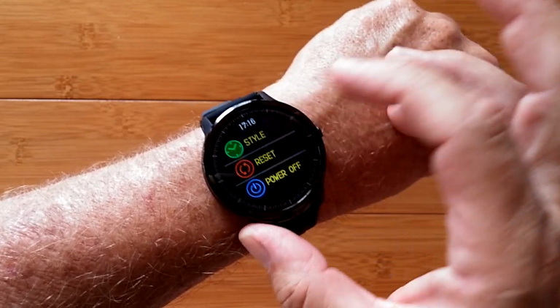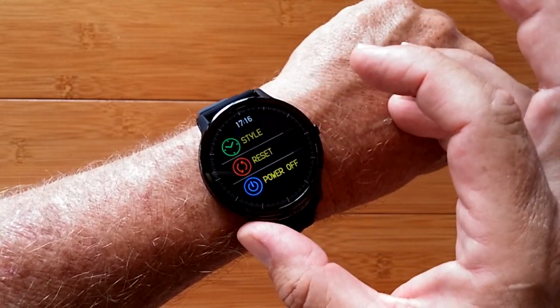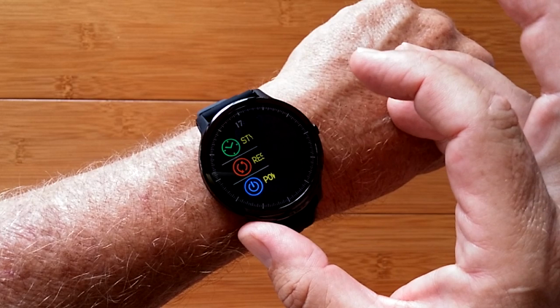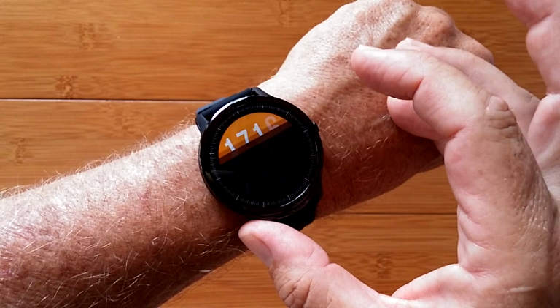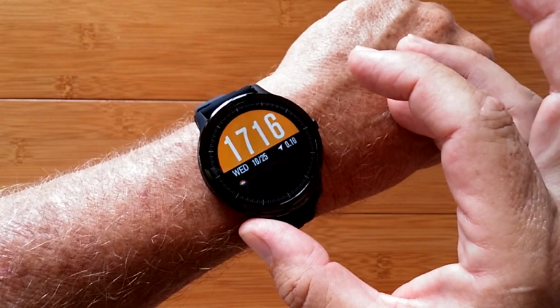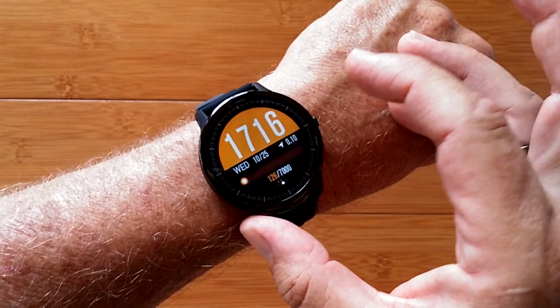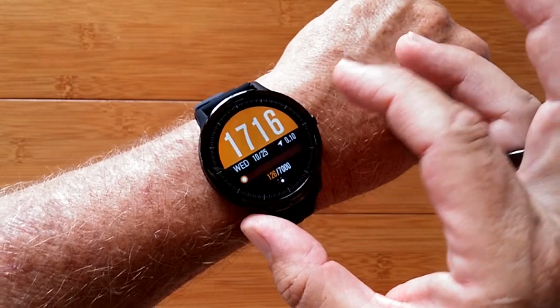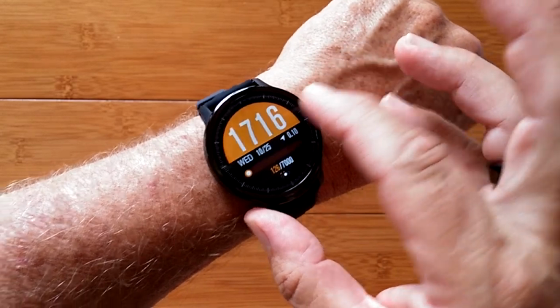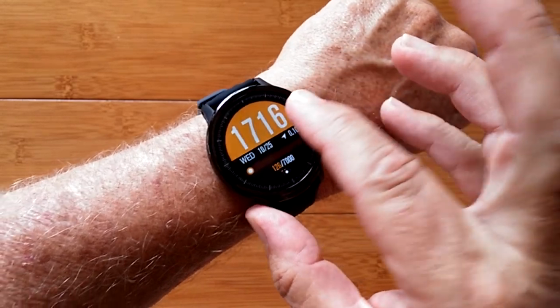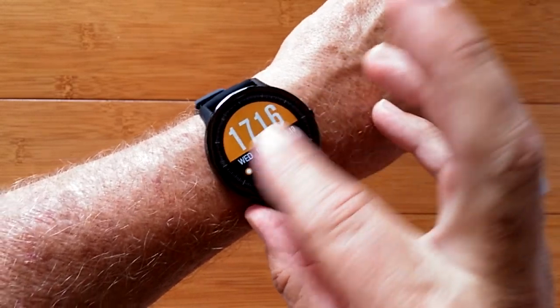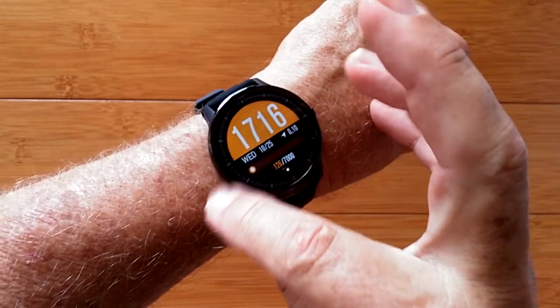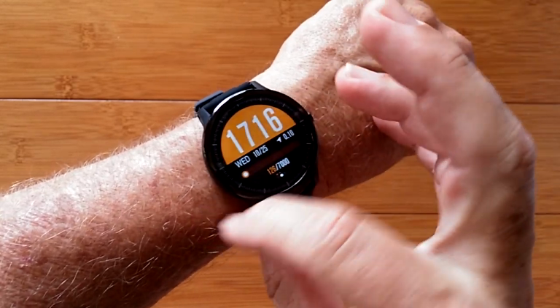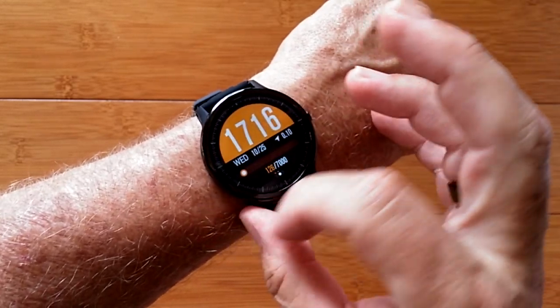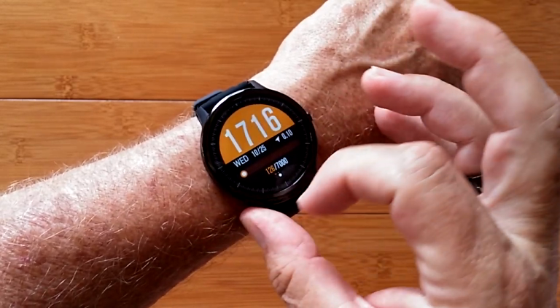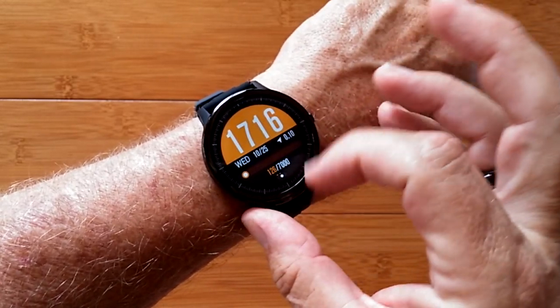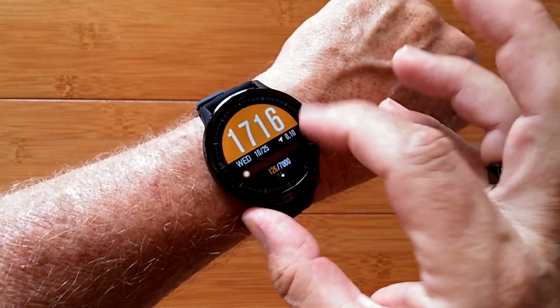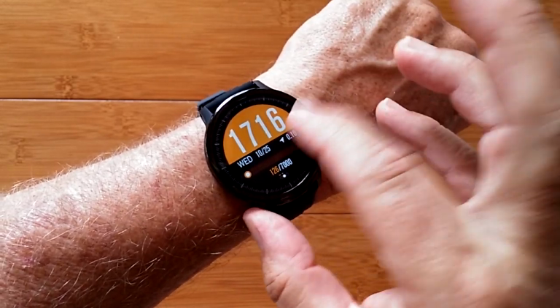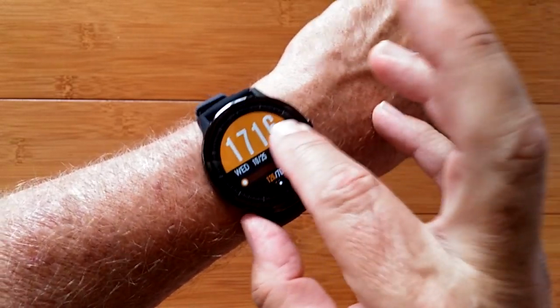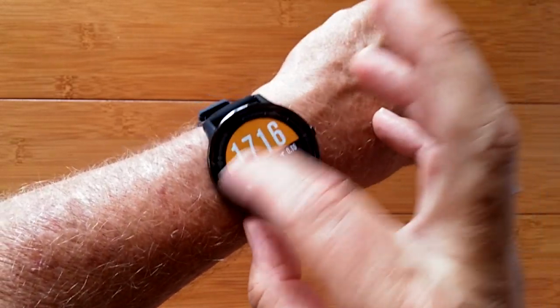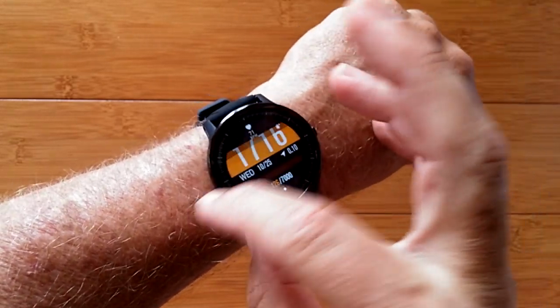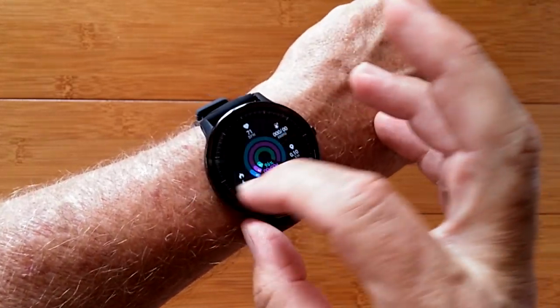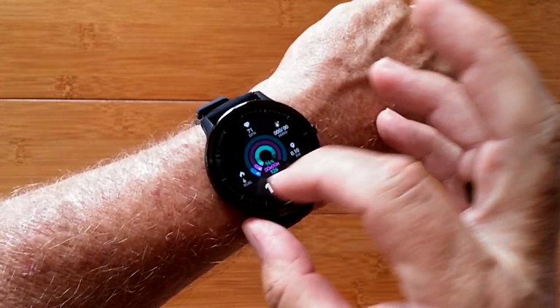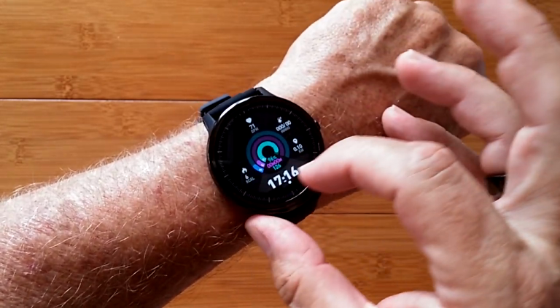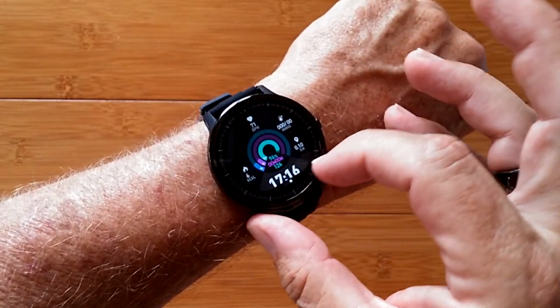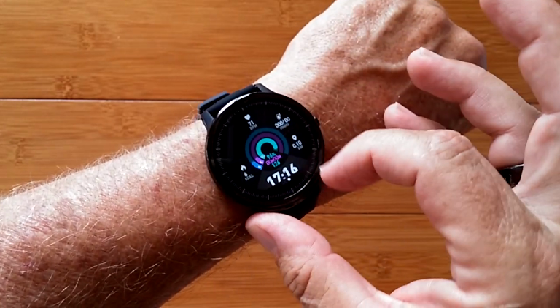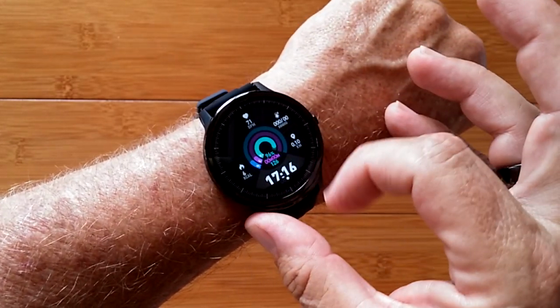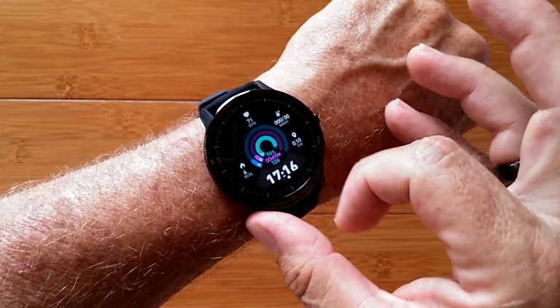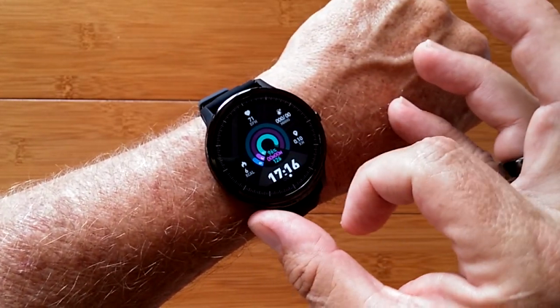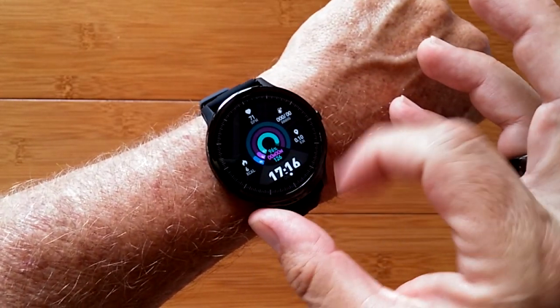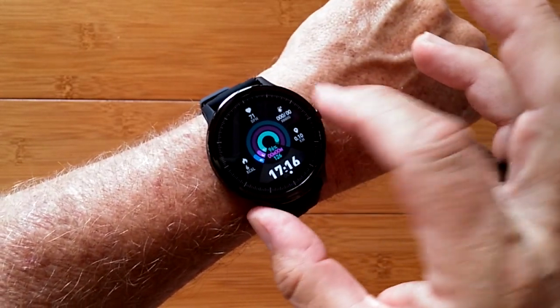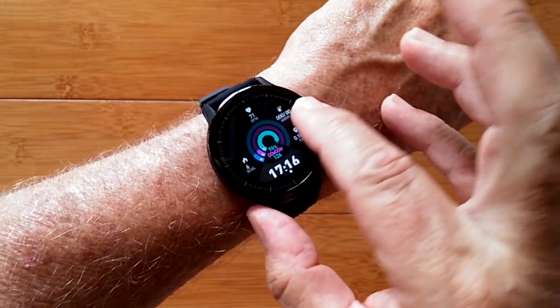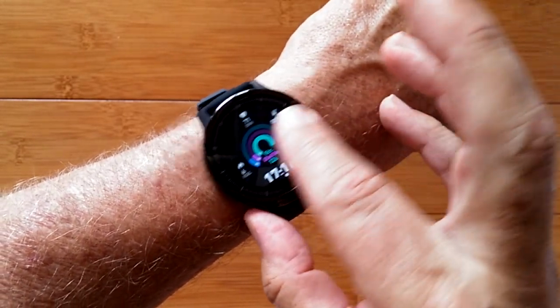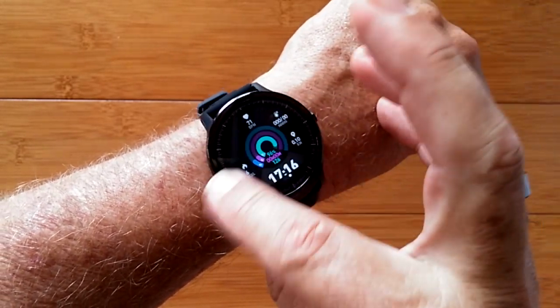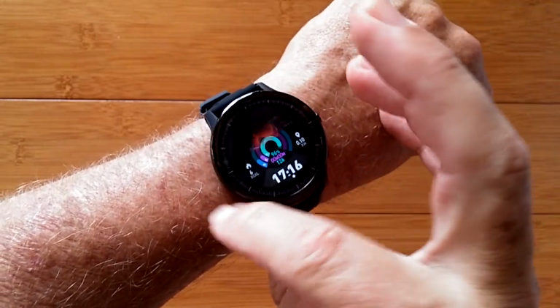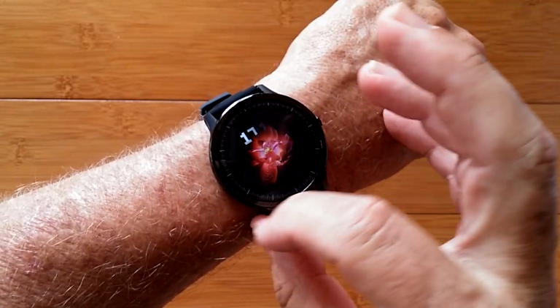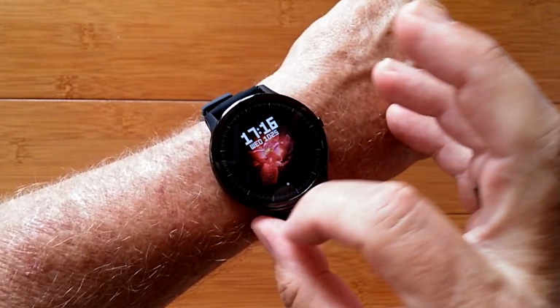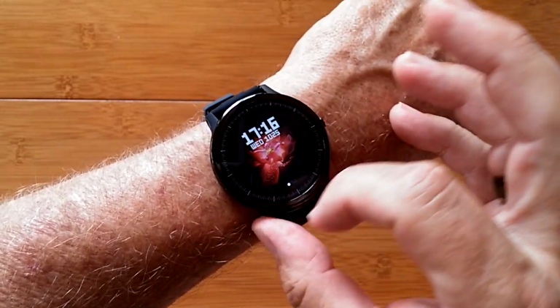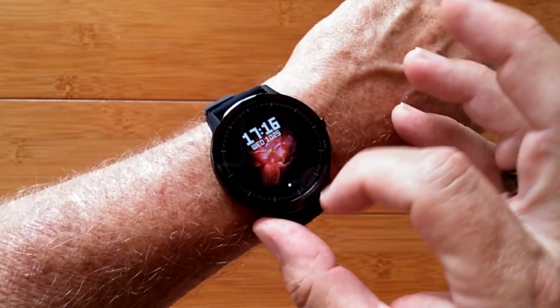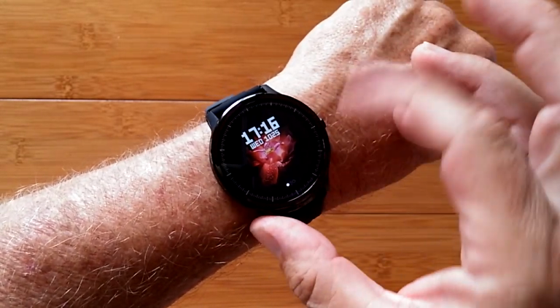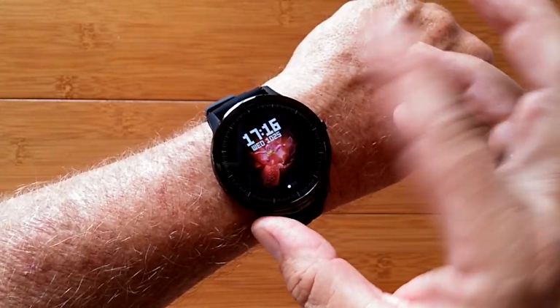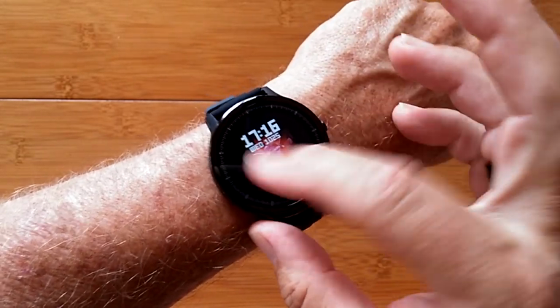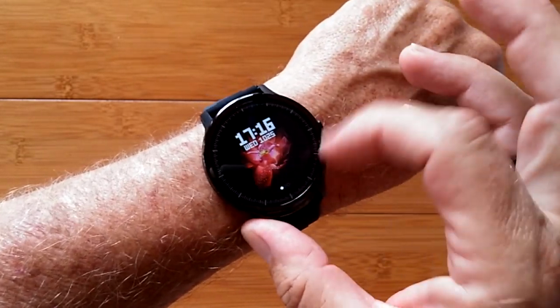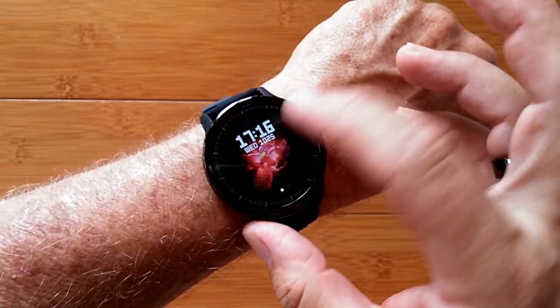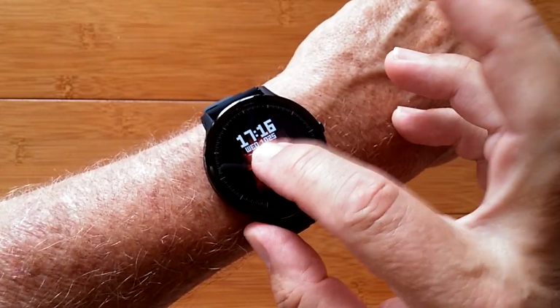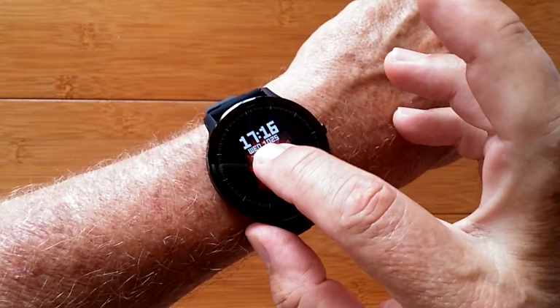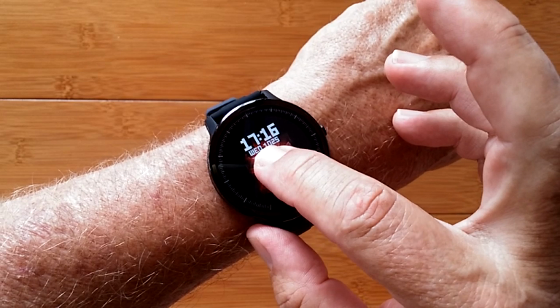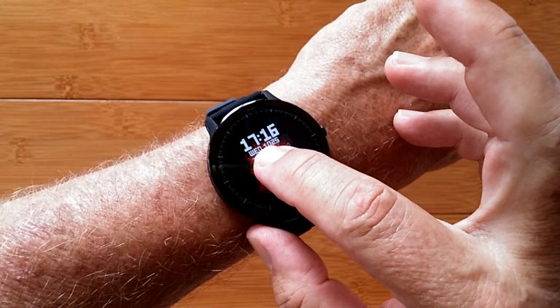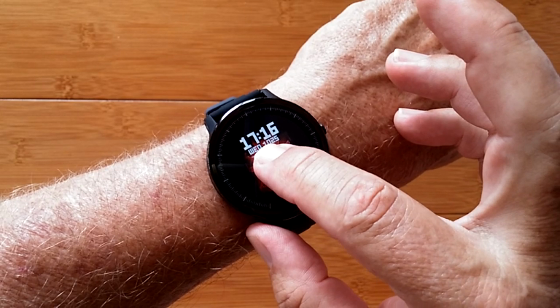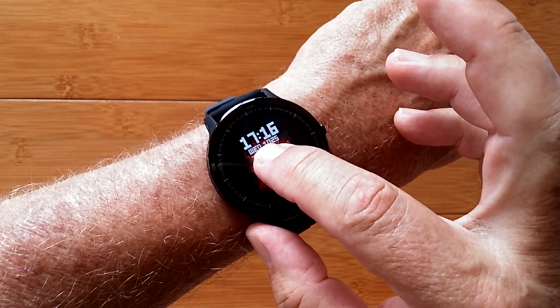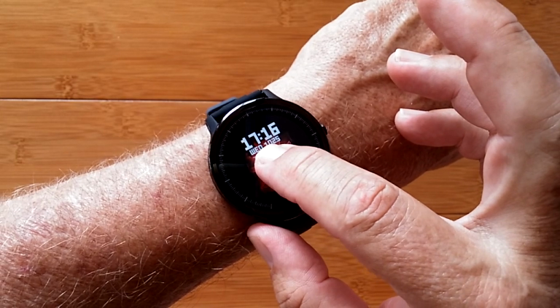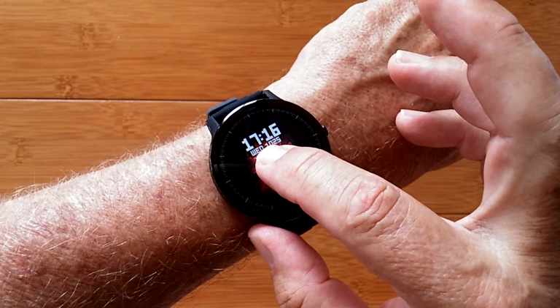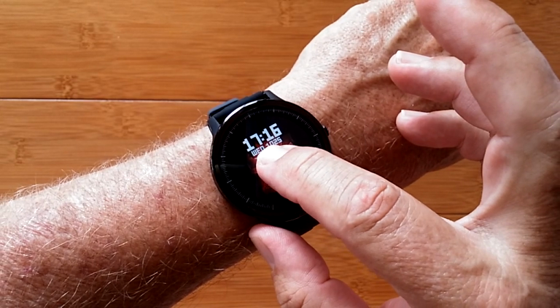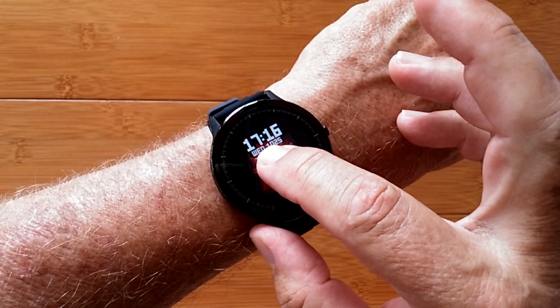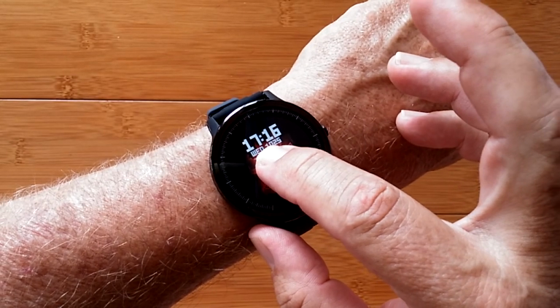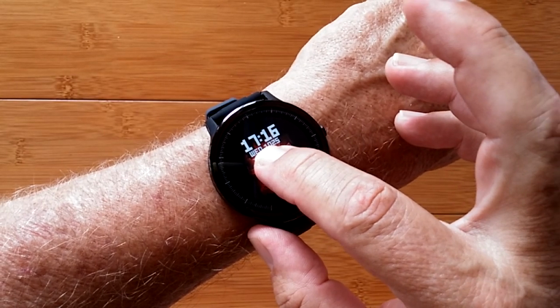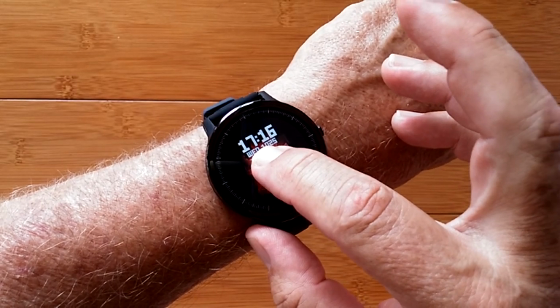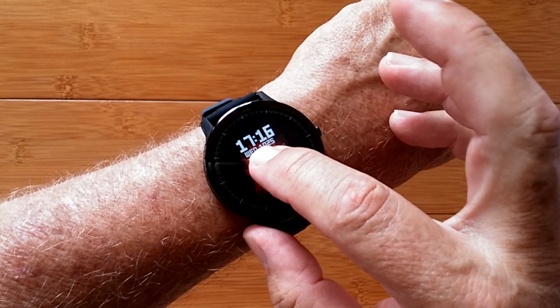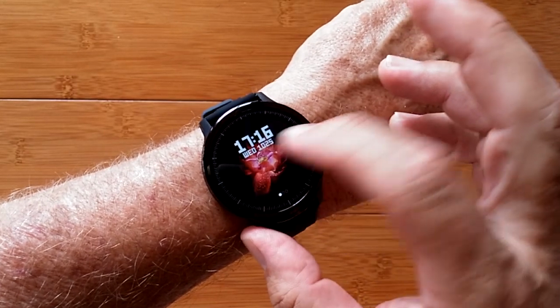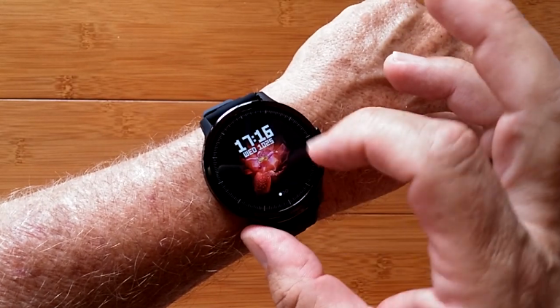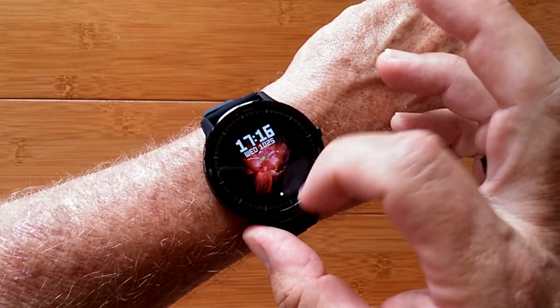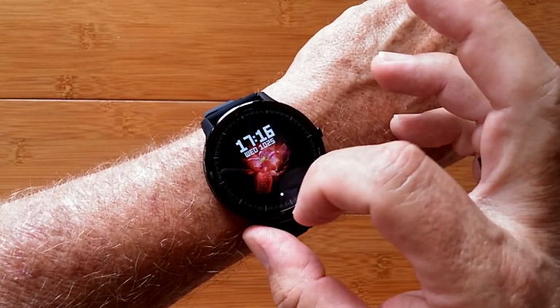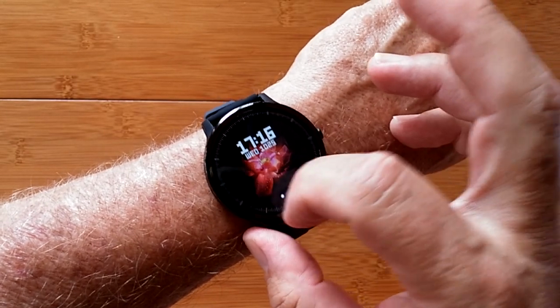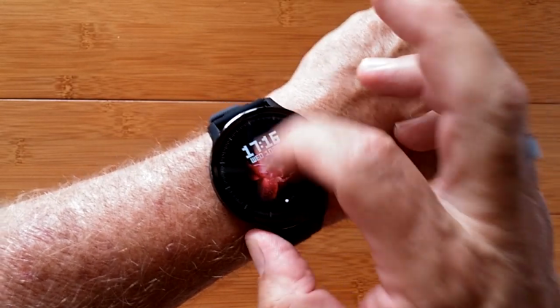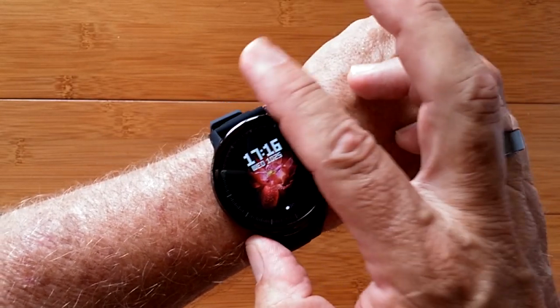There are a few different styles for watch faces, including this one, this one, and a relatively simple one that you can accept.